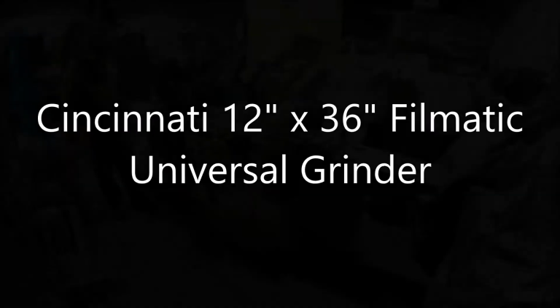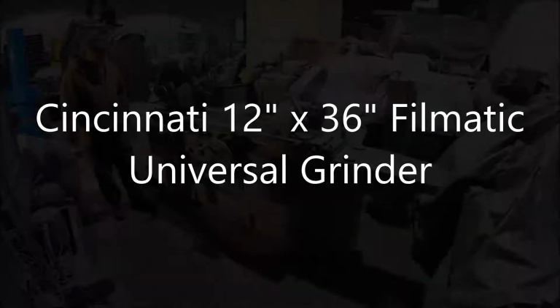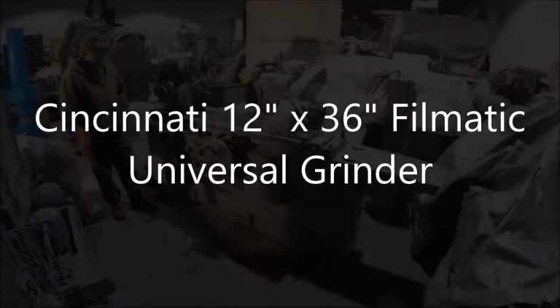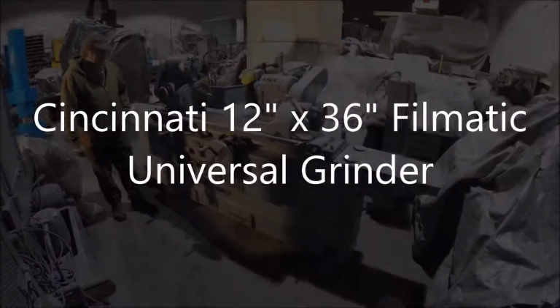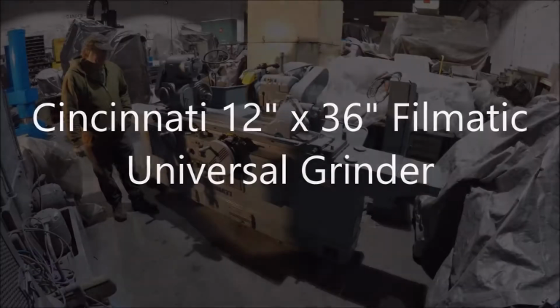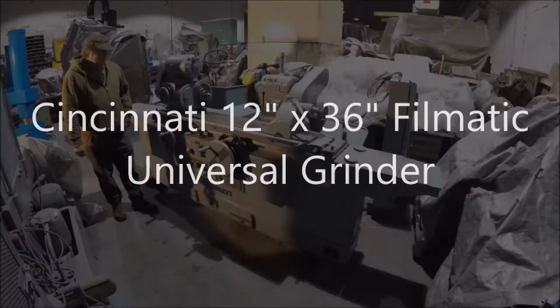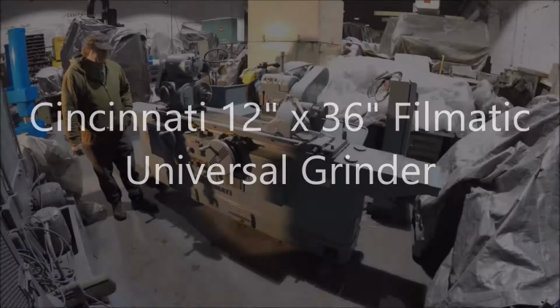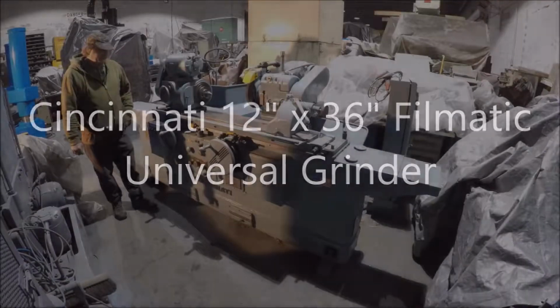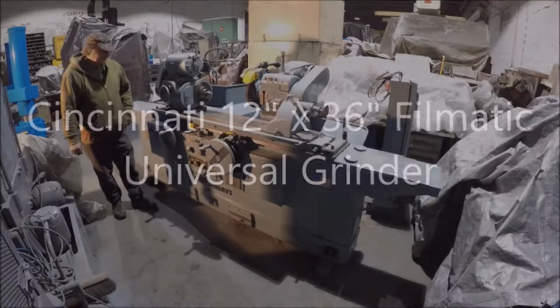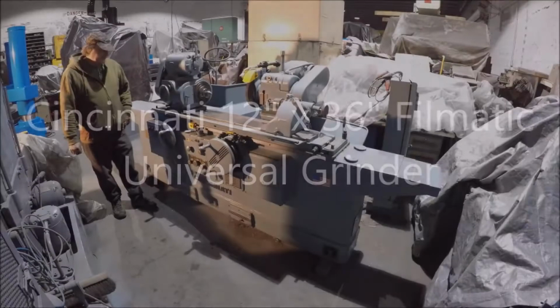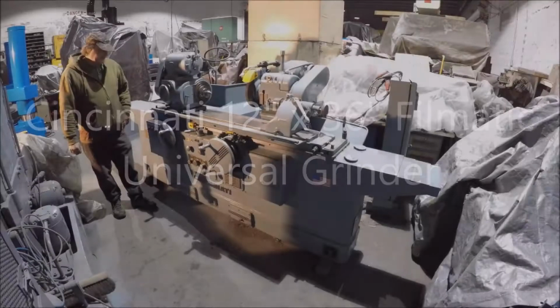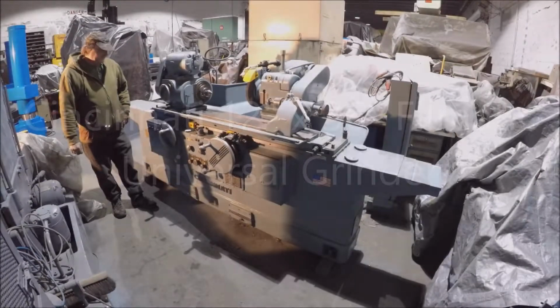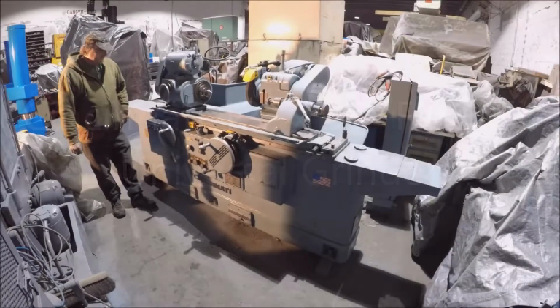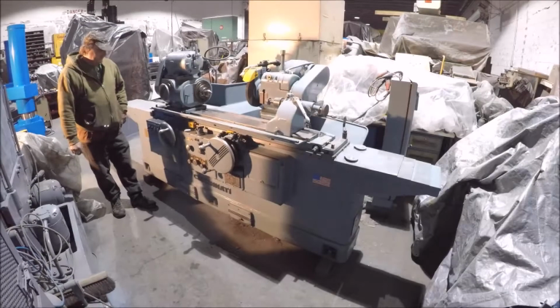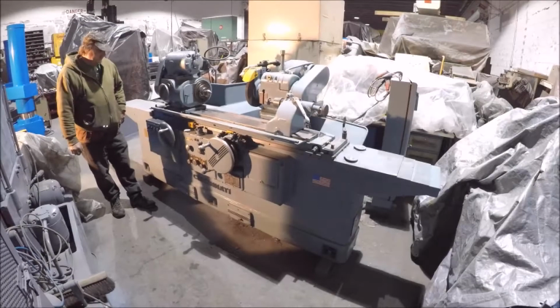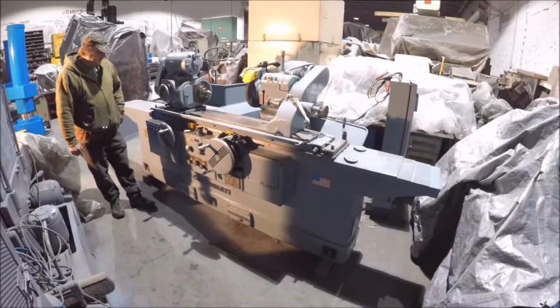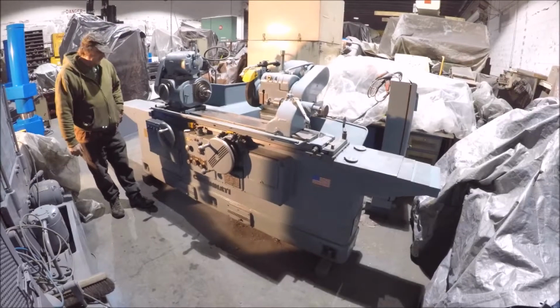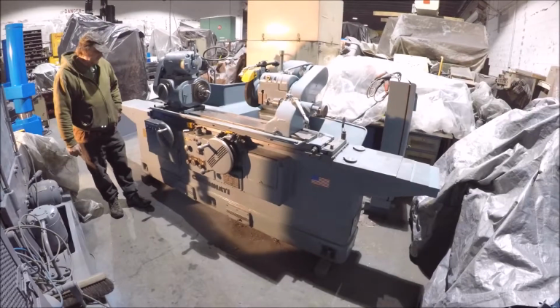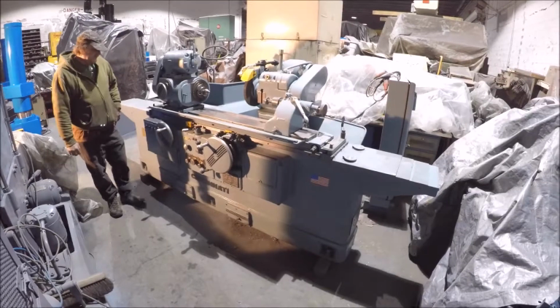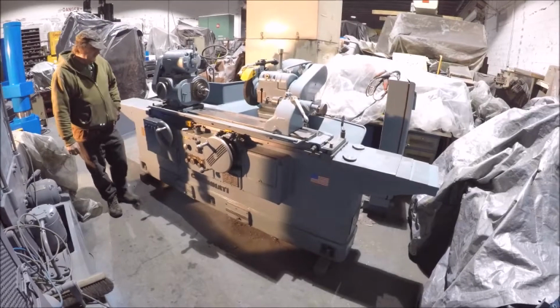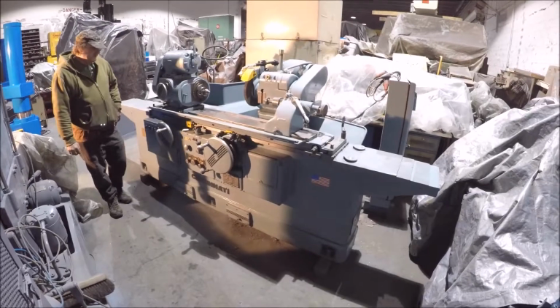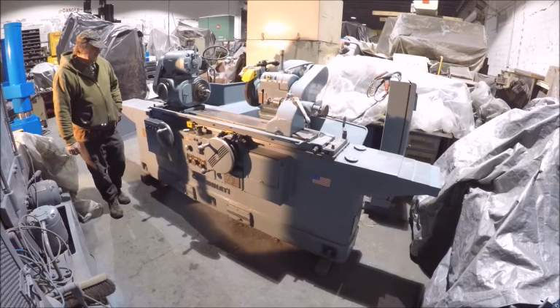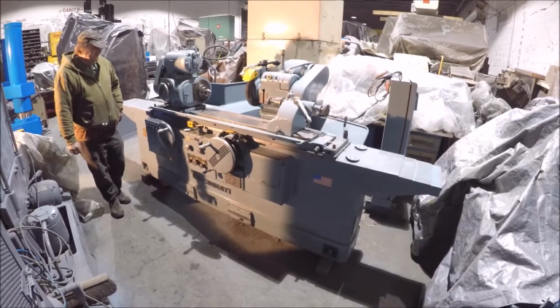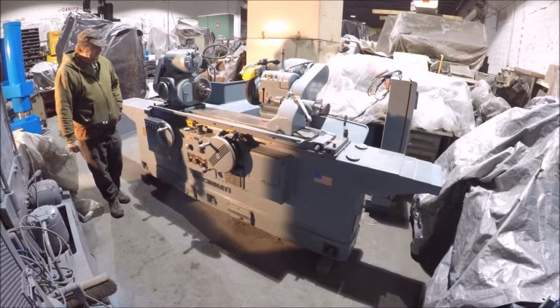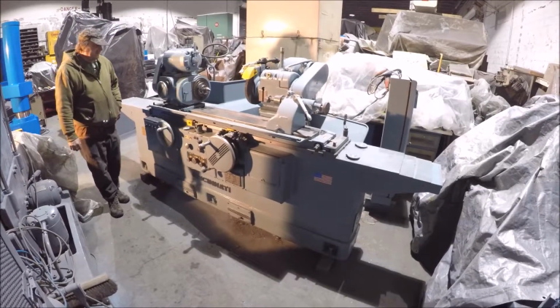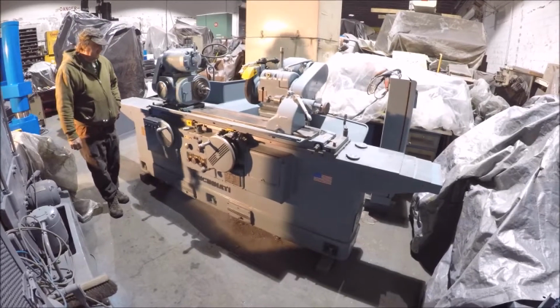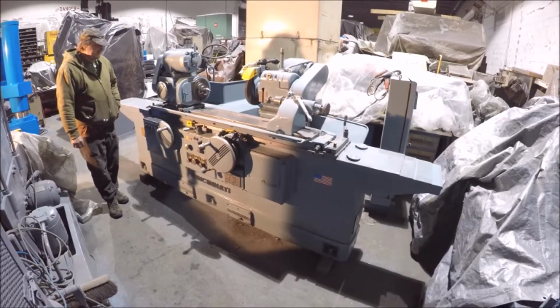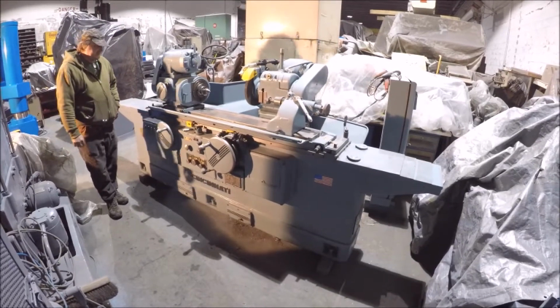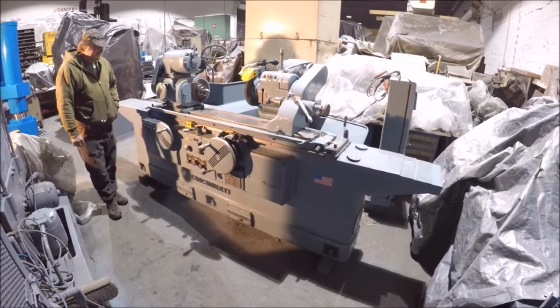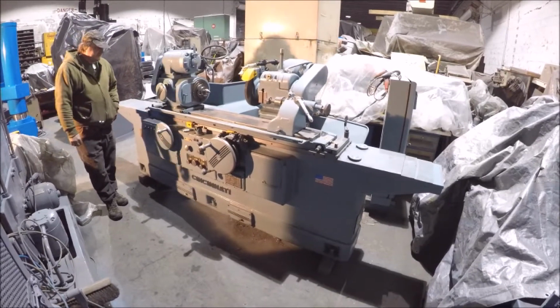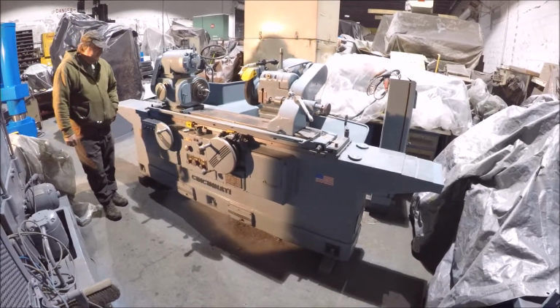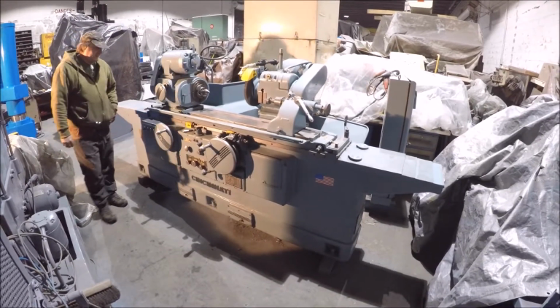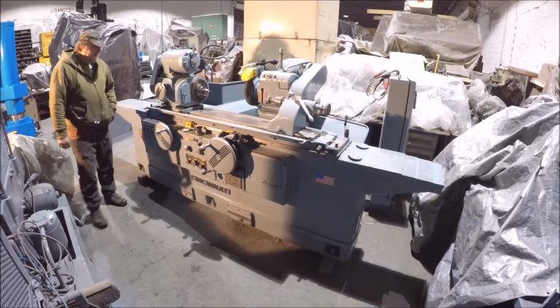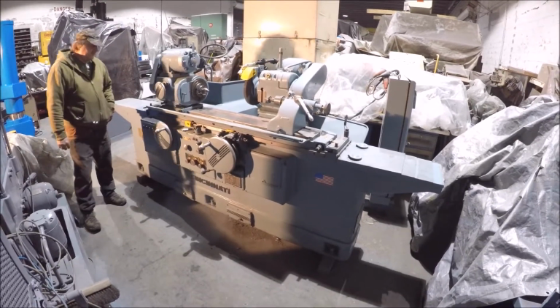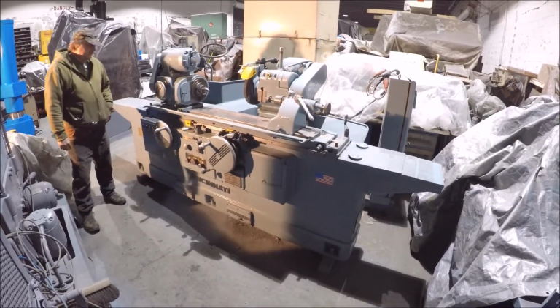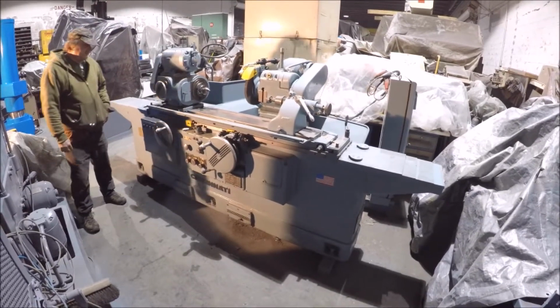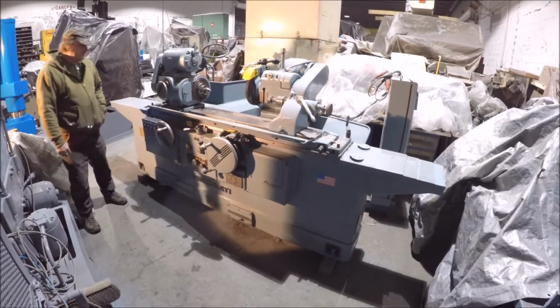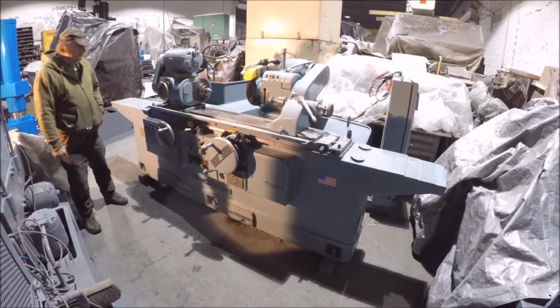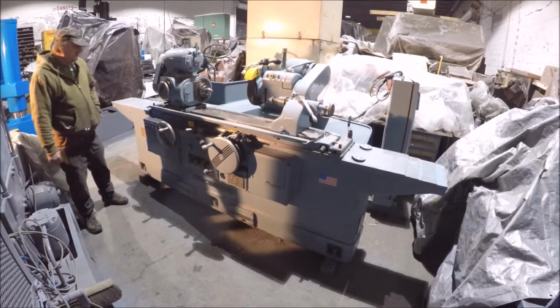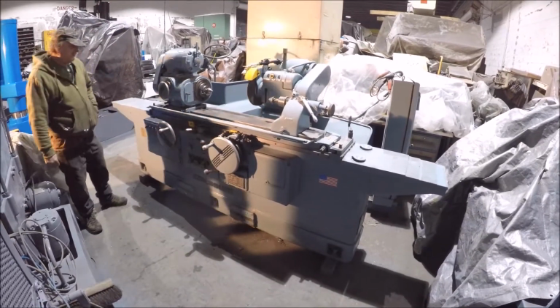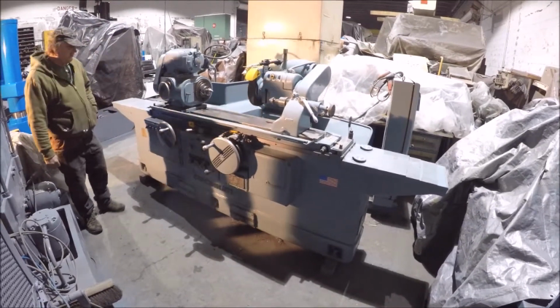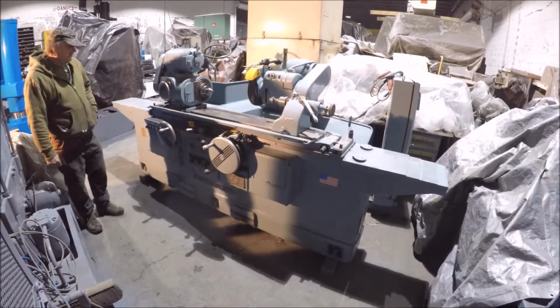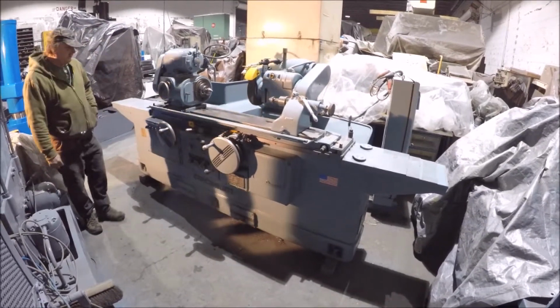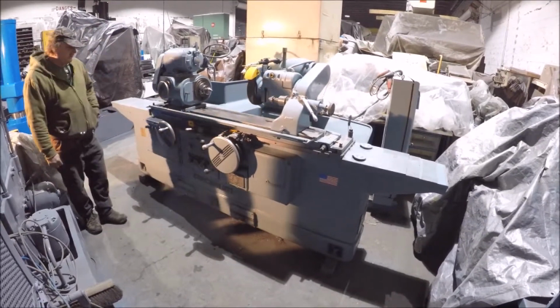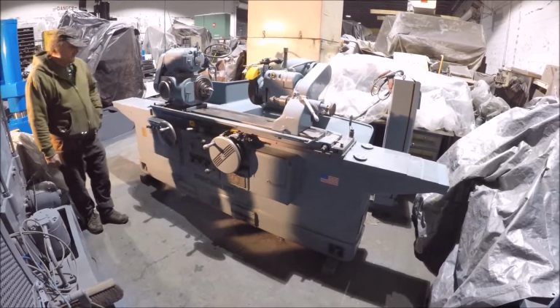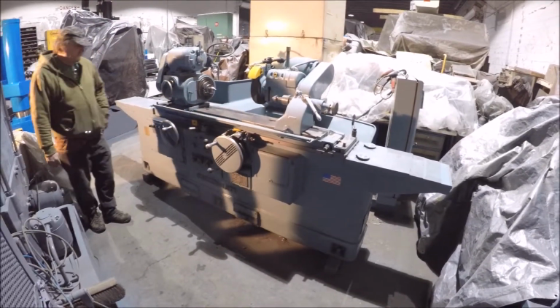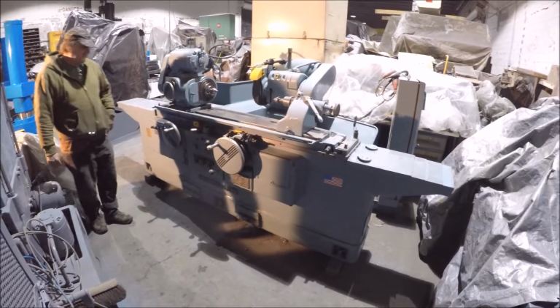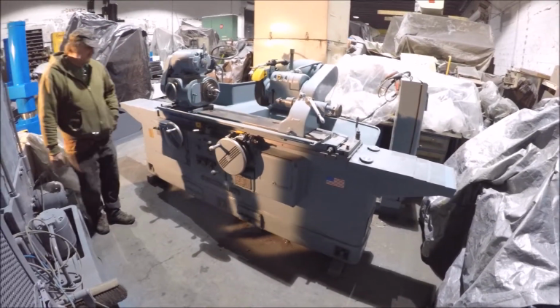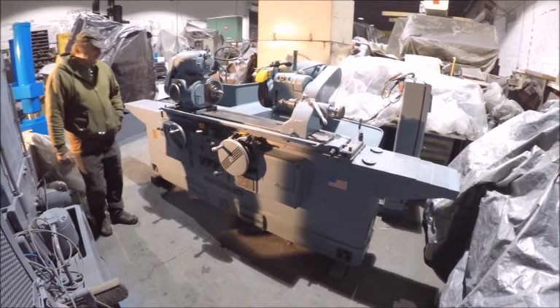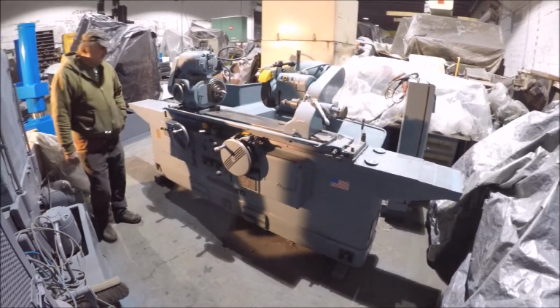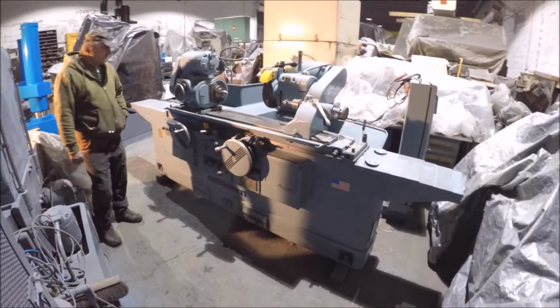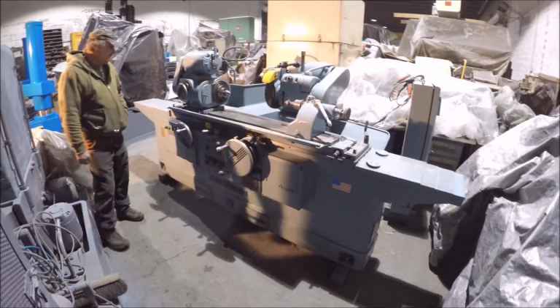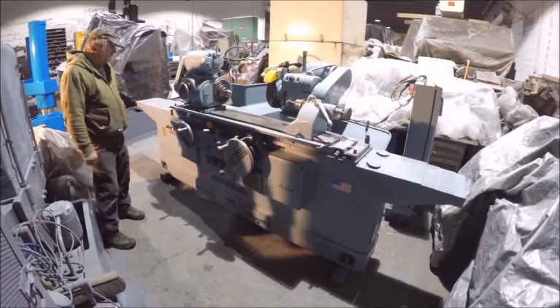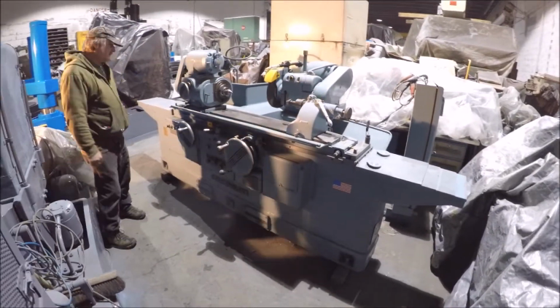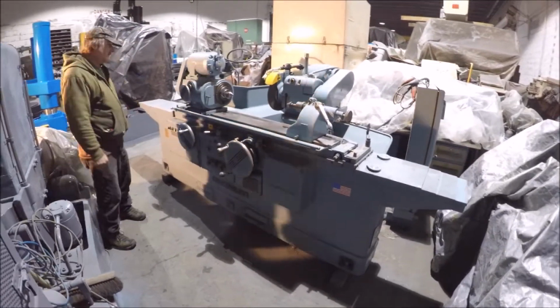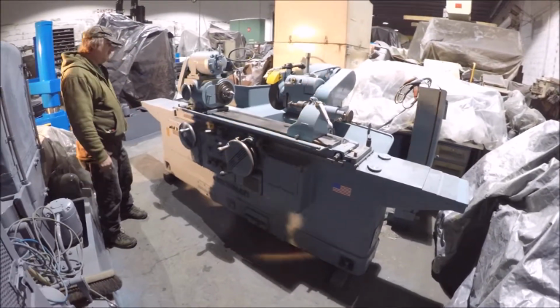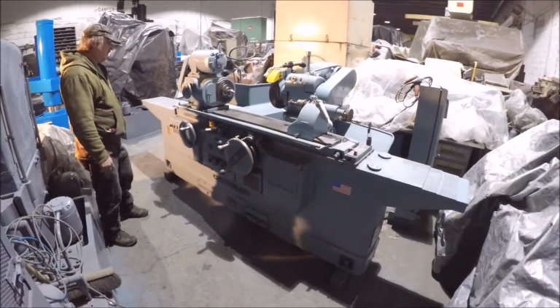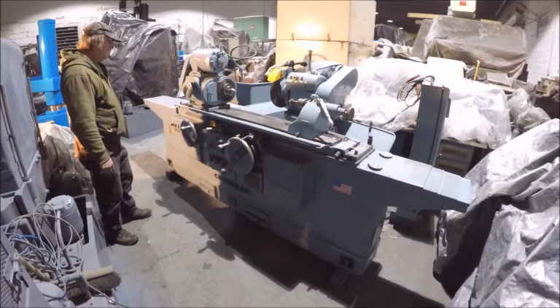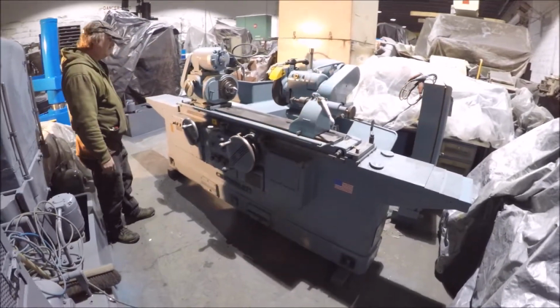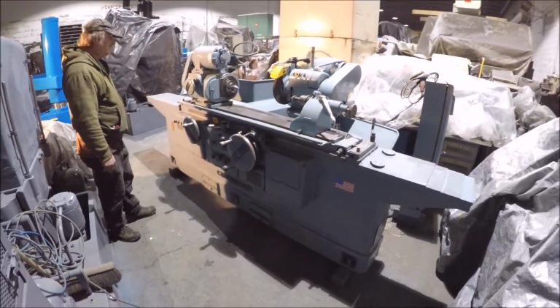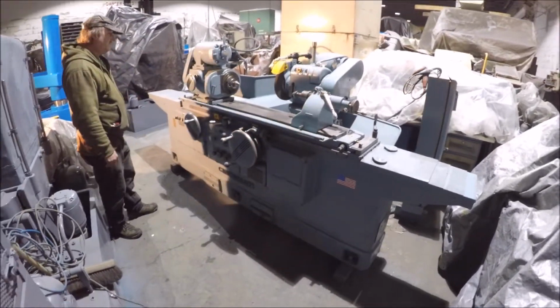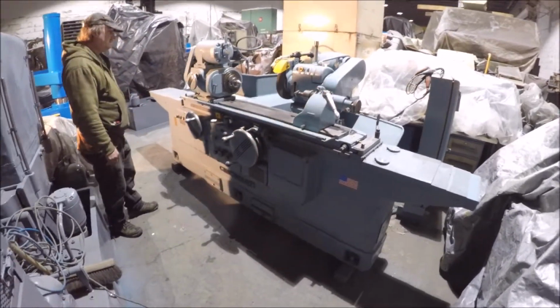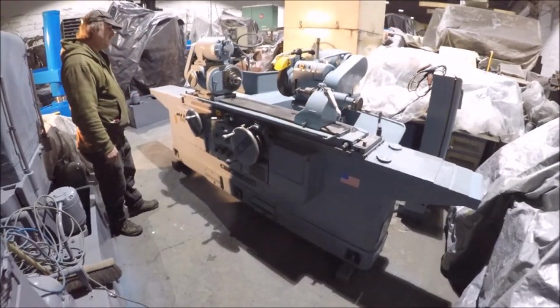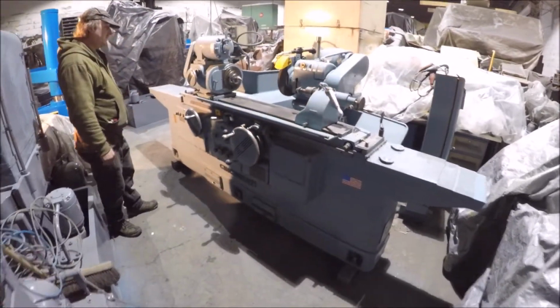Hi there, I'm Dan Kniff with Everplant Sales. I'm going to run a Cincinnati Universal OD grinder for you. It's a 12.46.